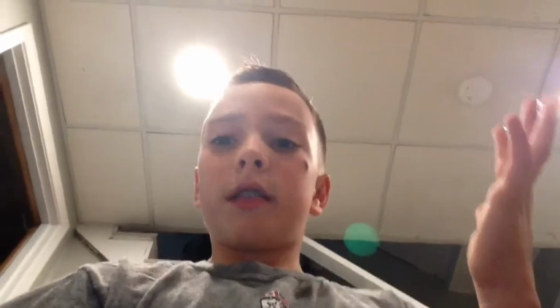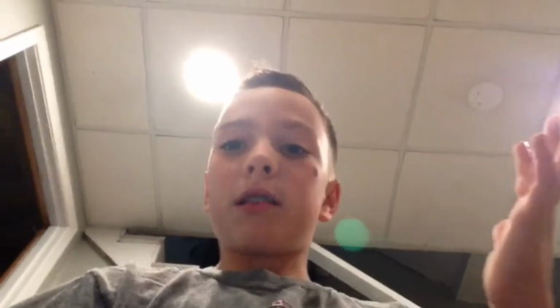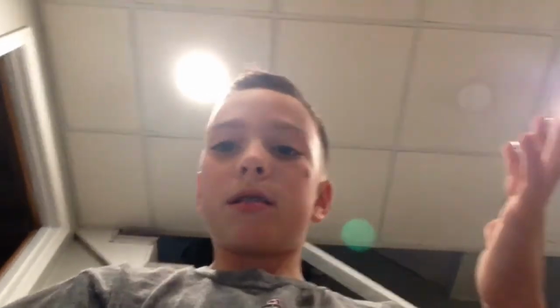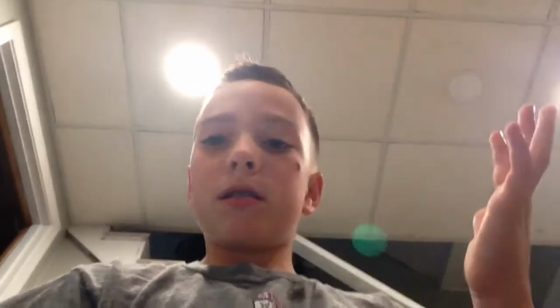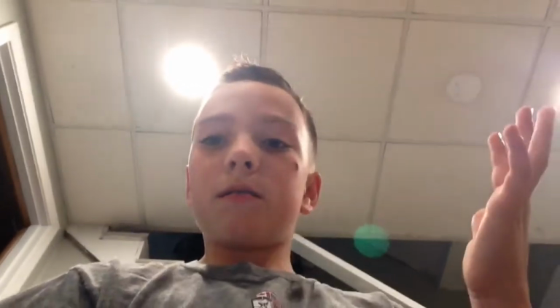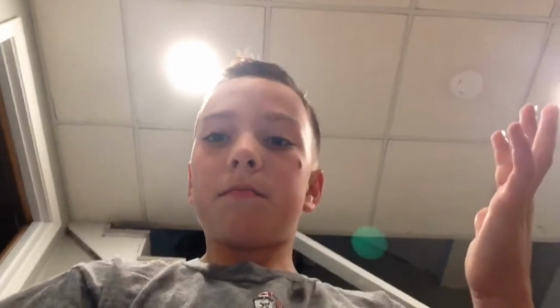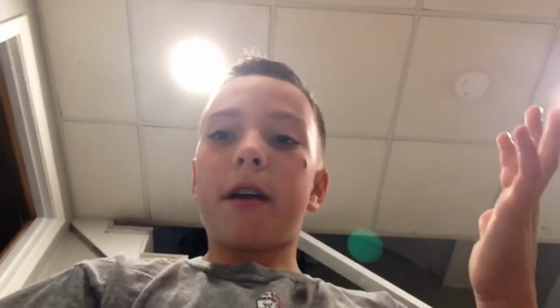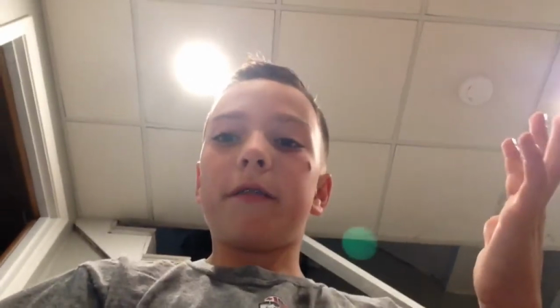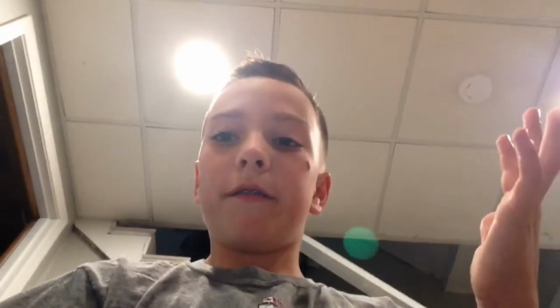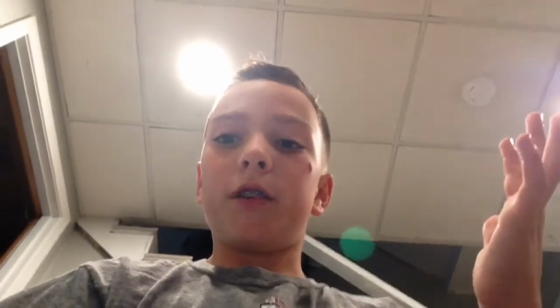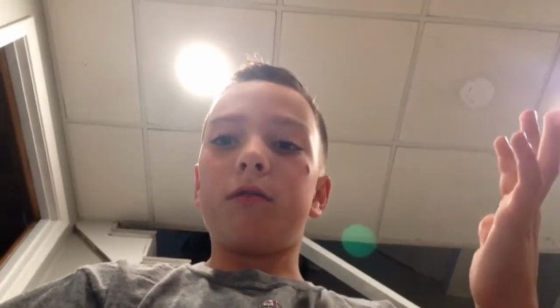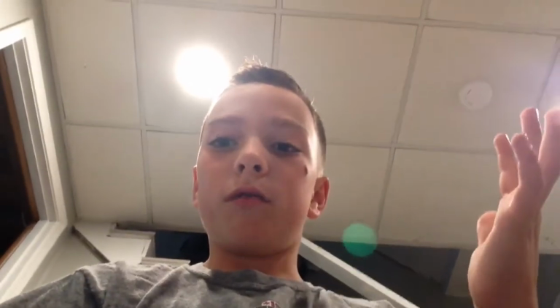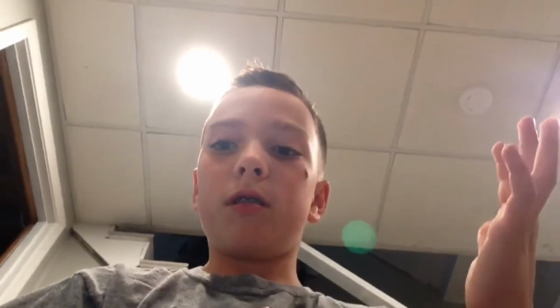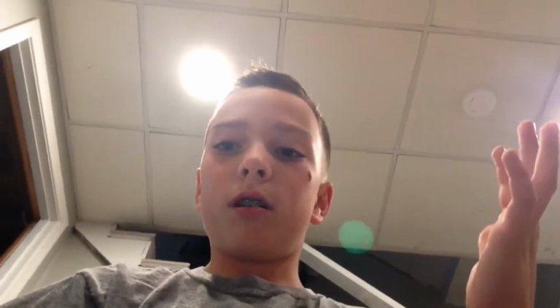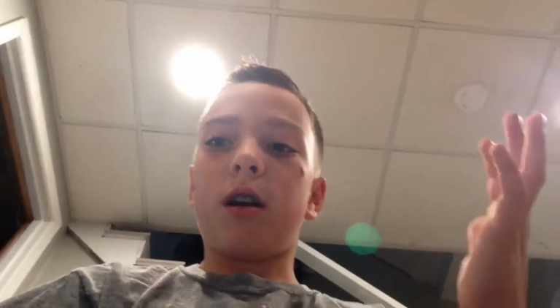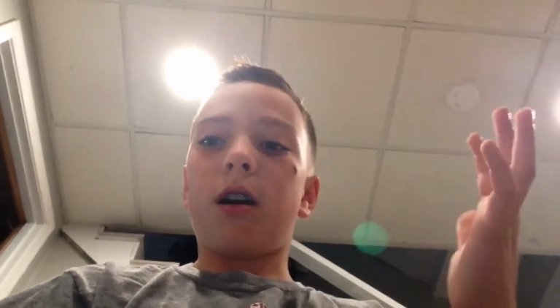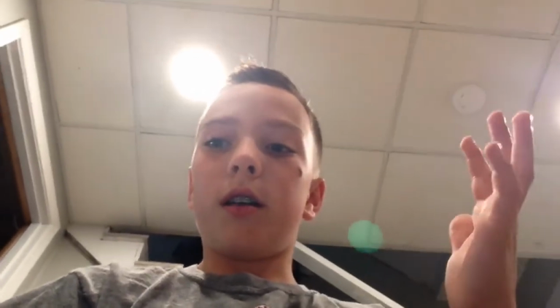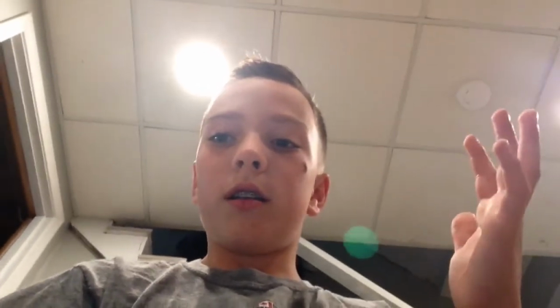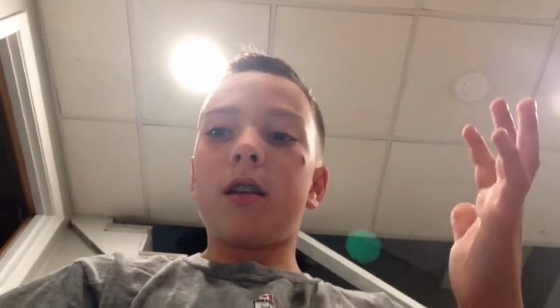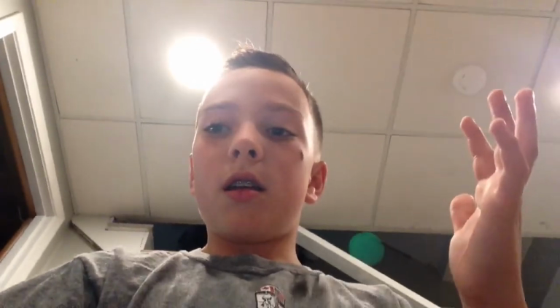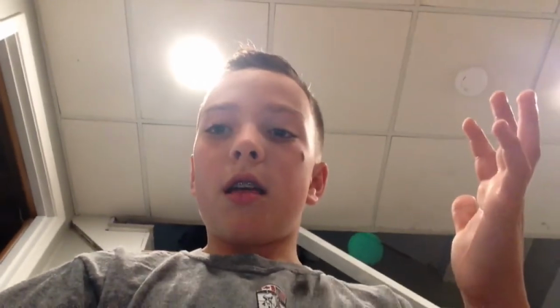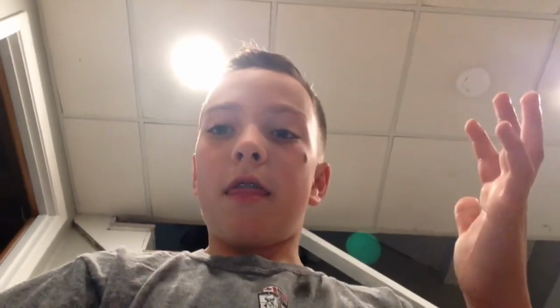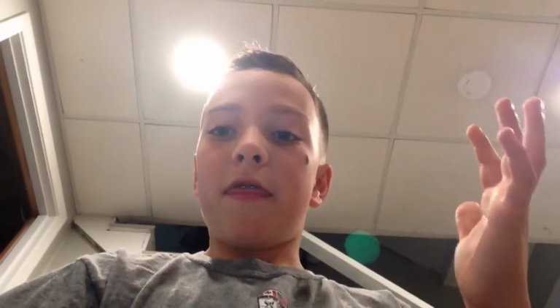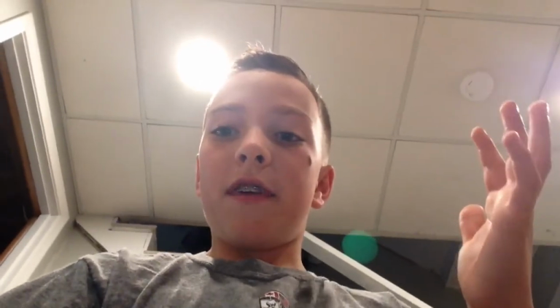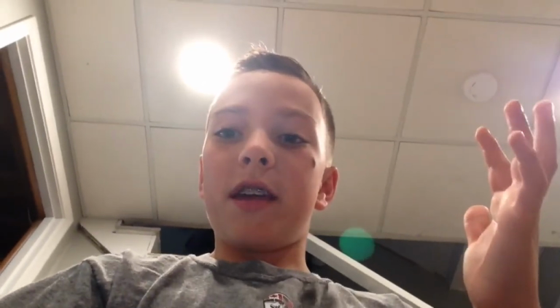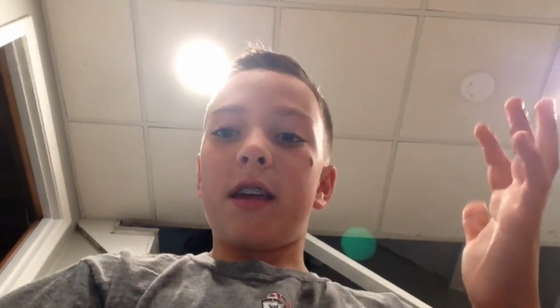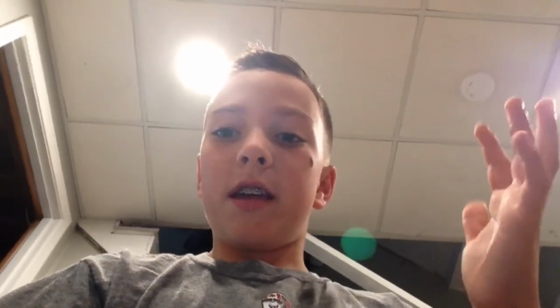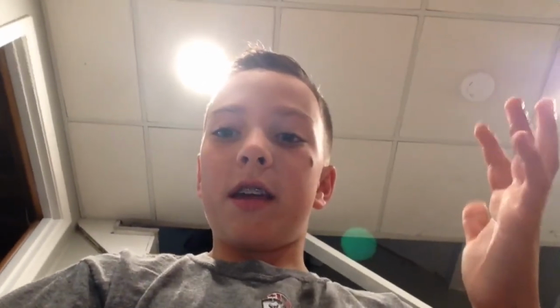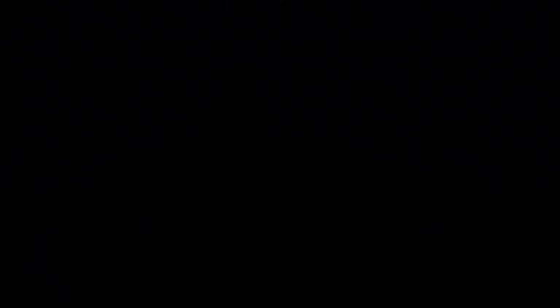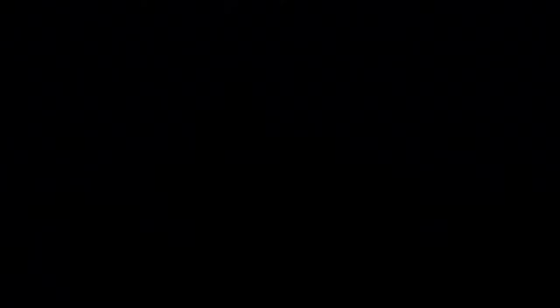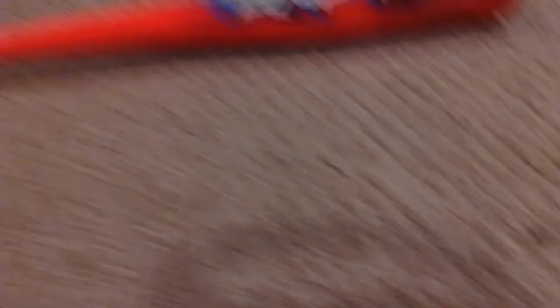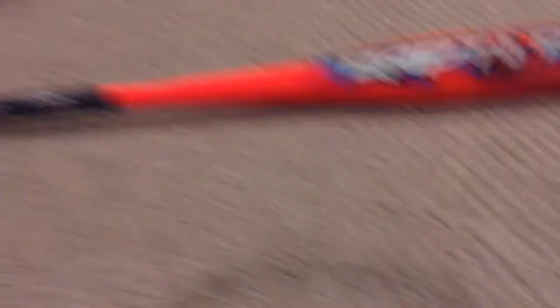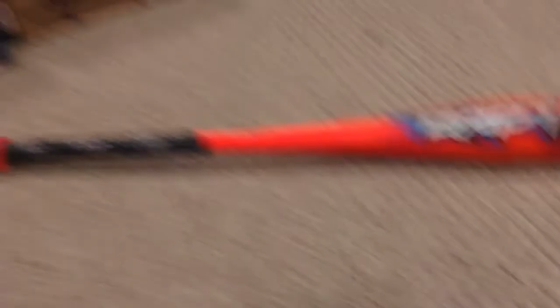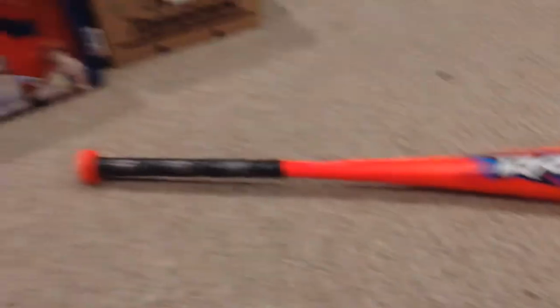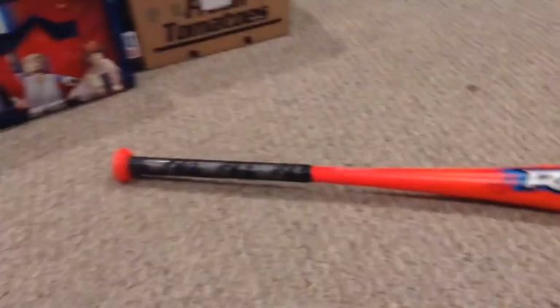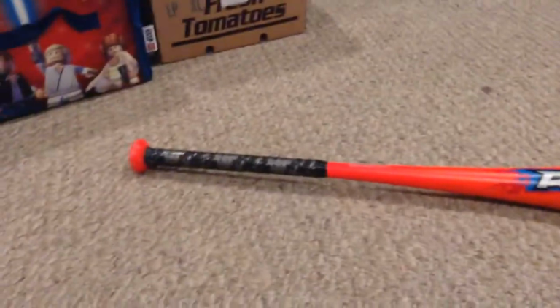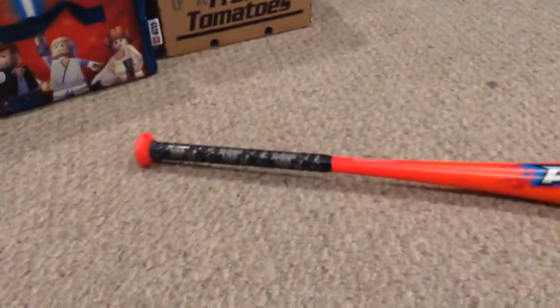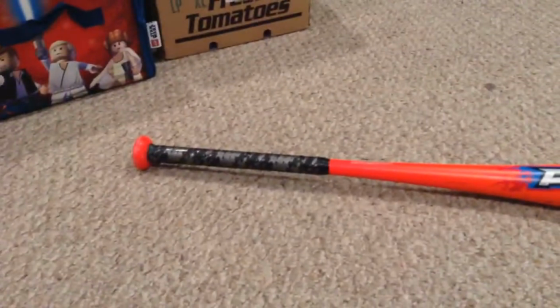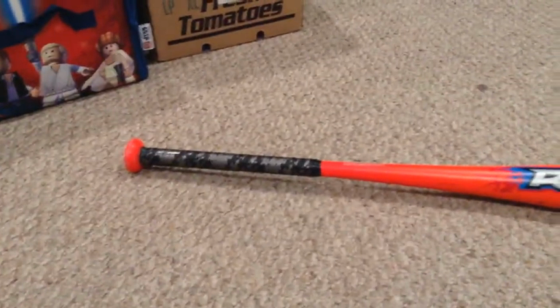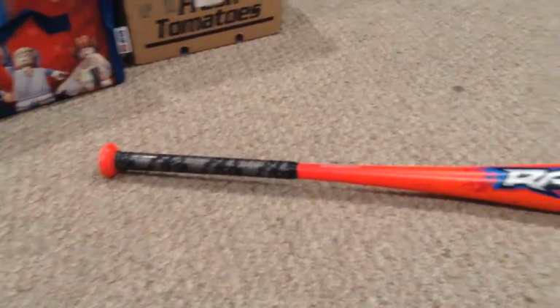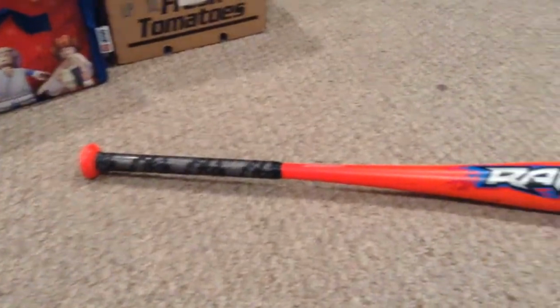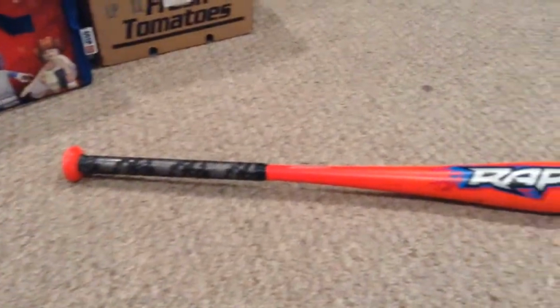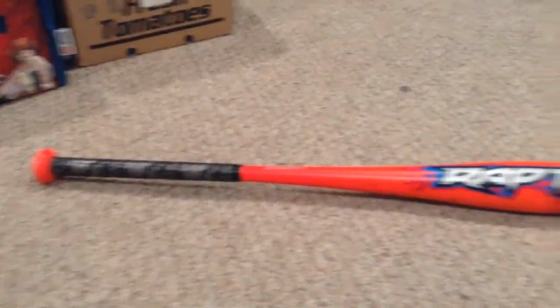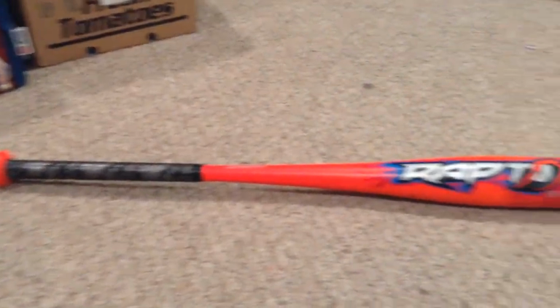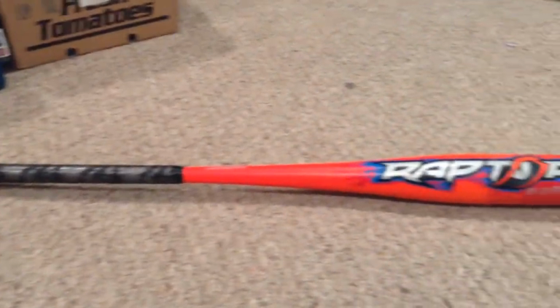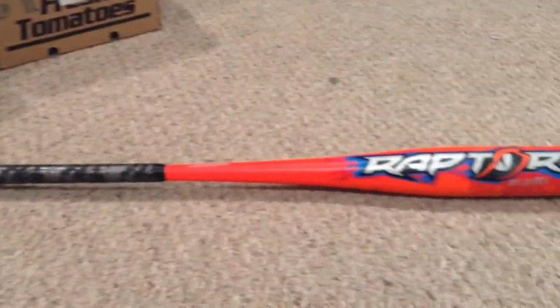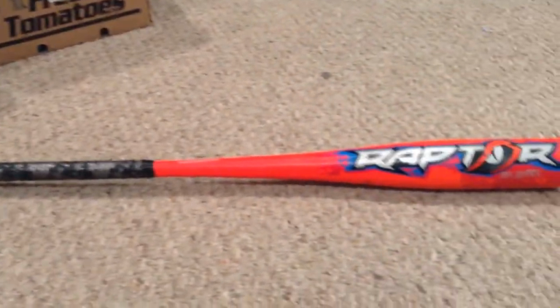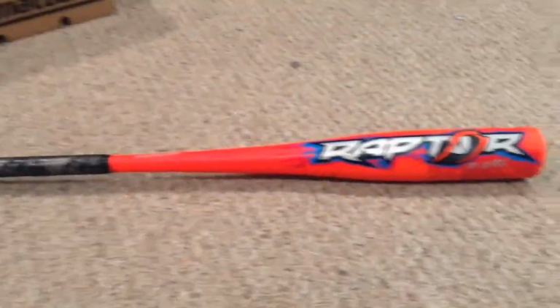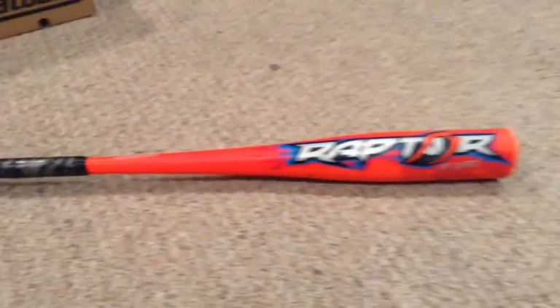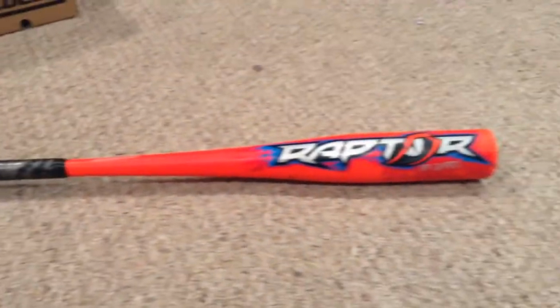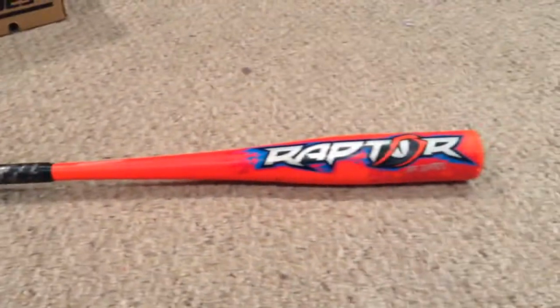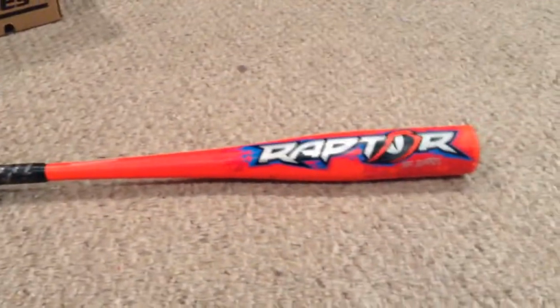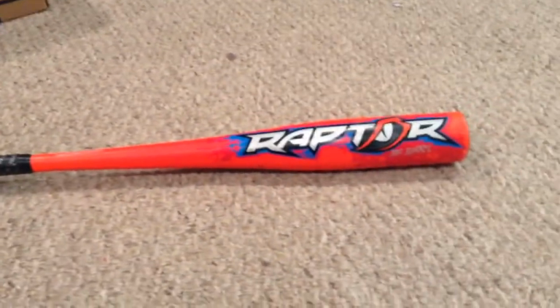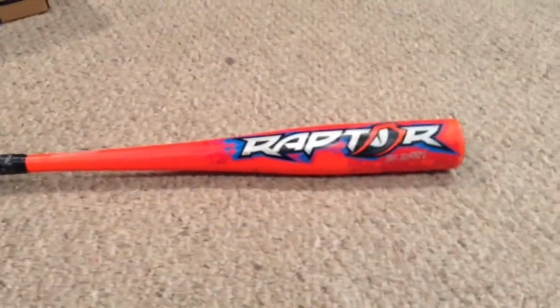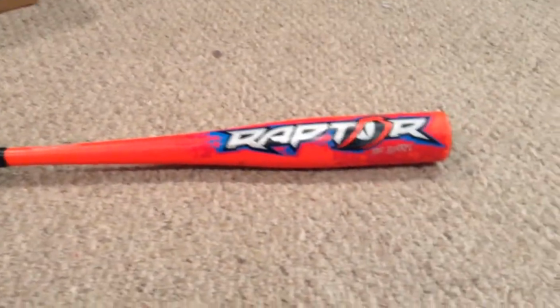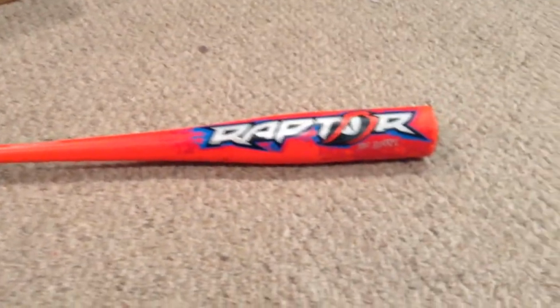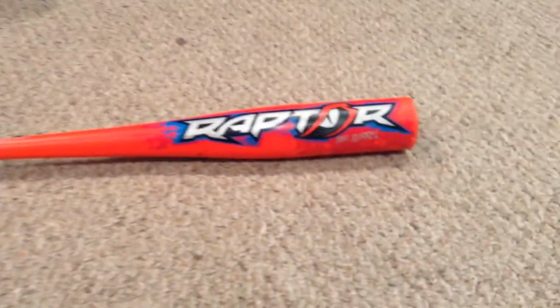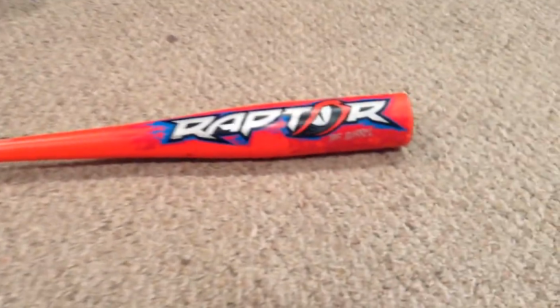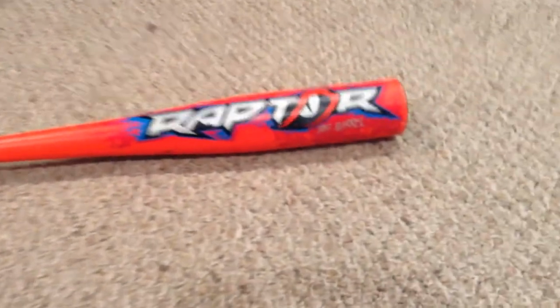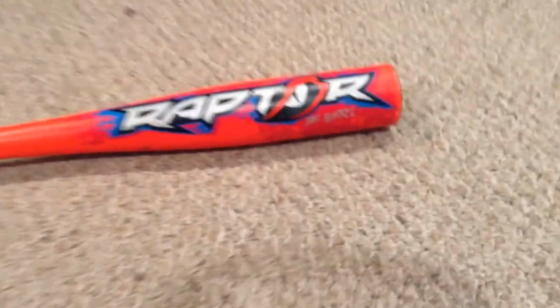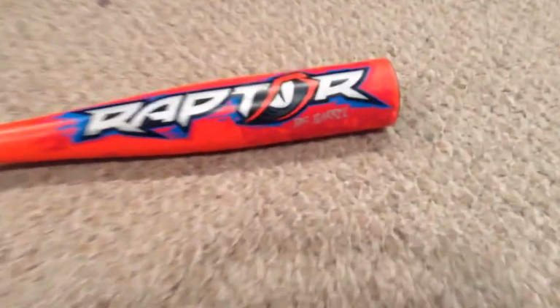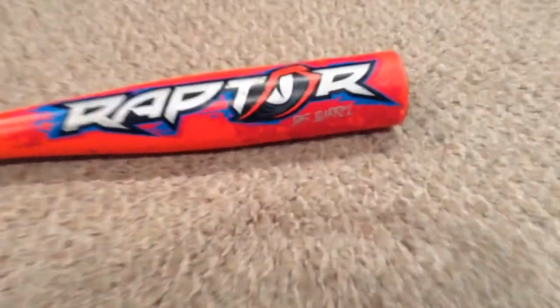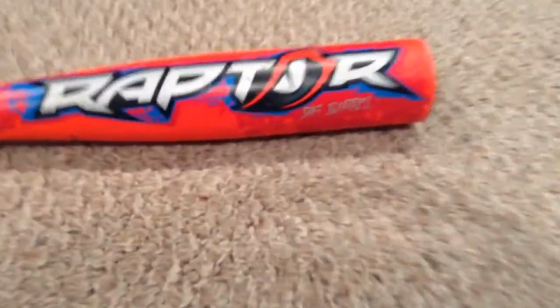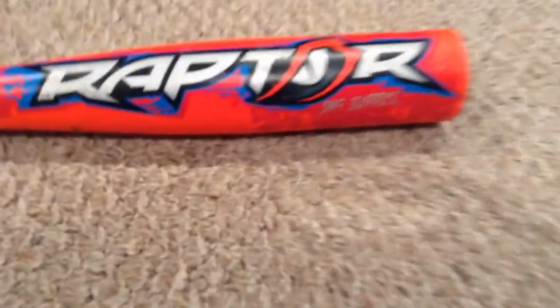That's my review on the Rawlings Raptor Big Barrel.